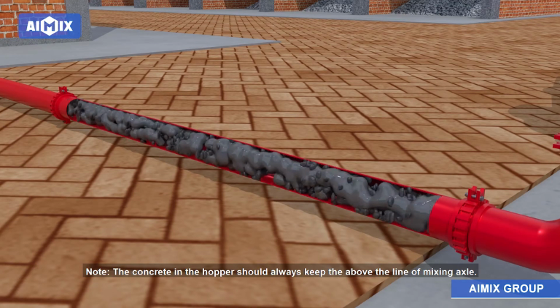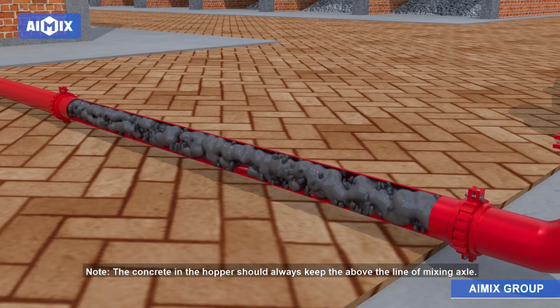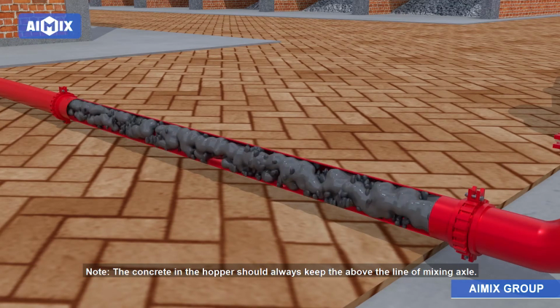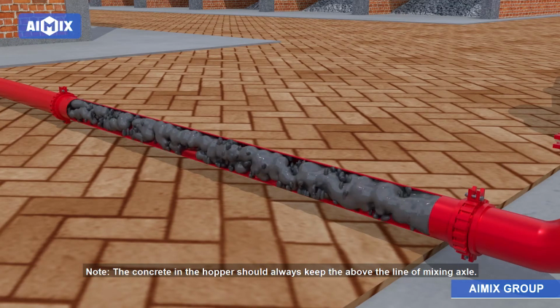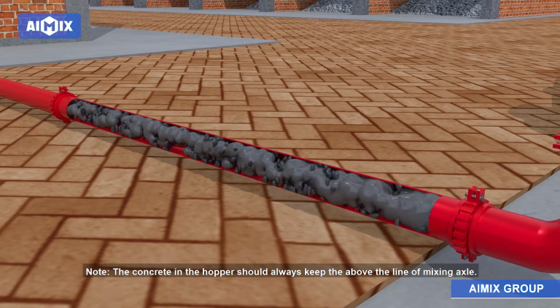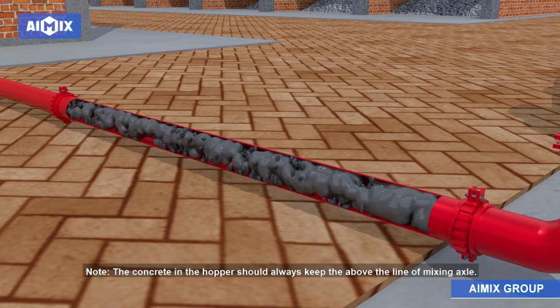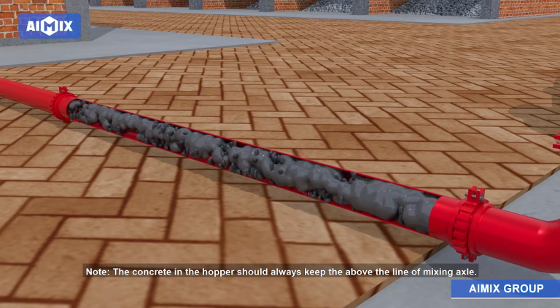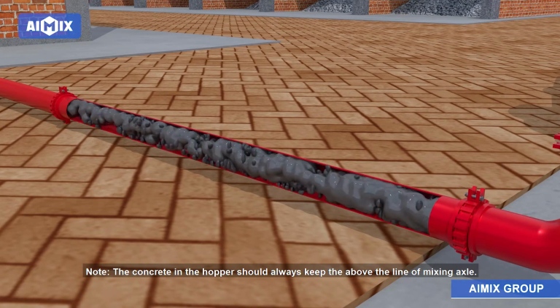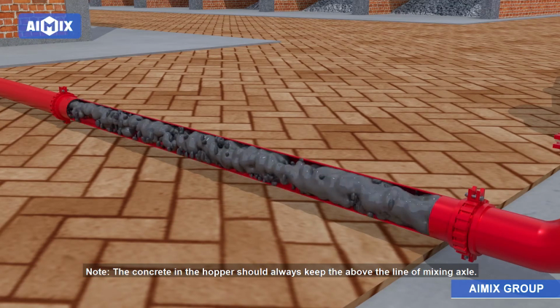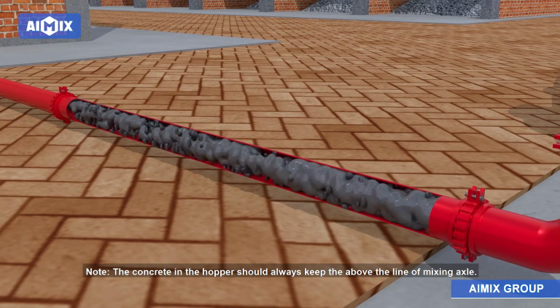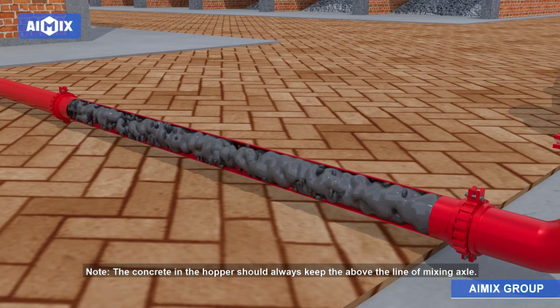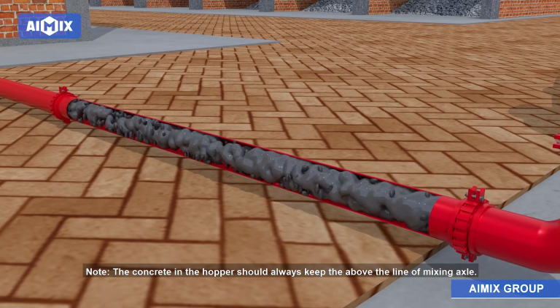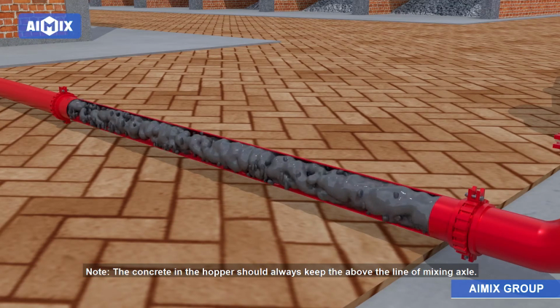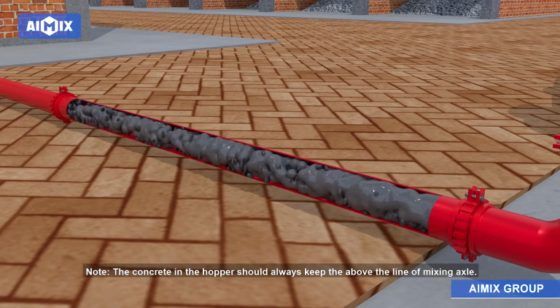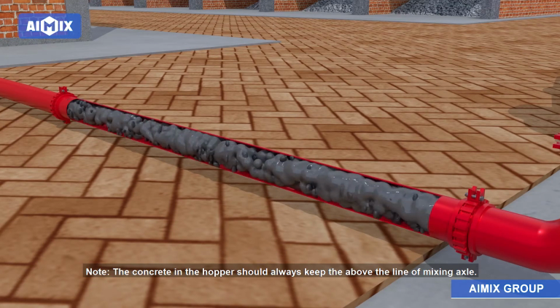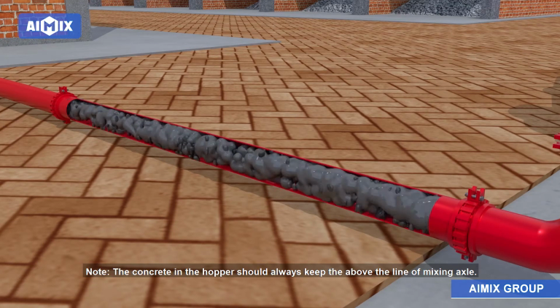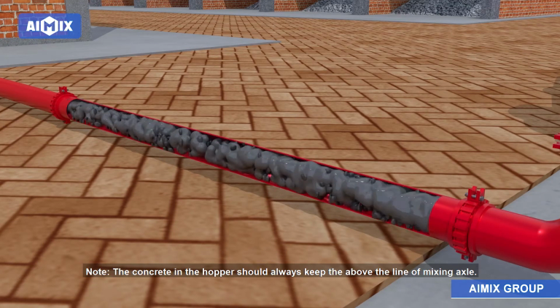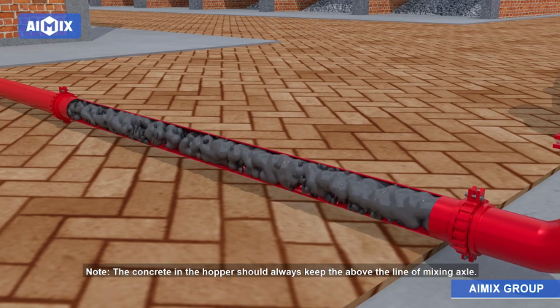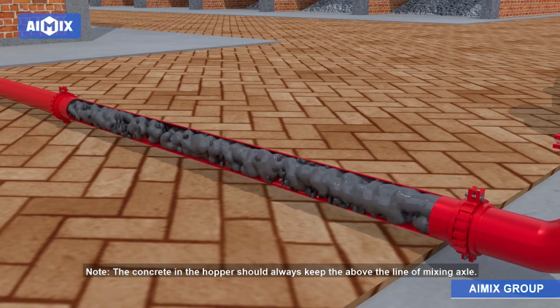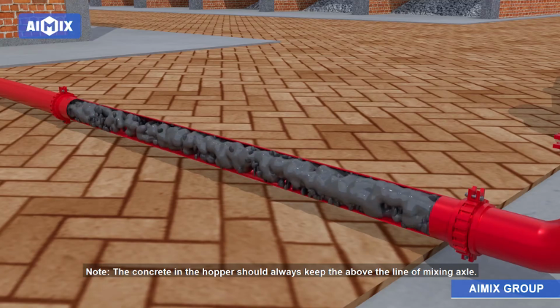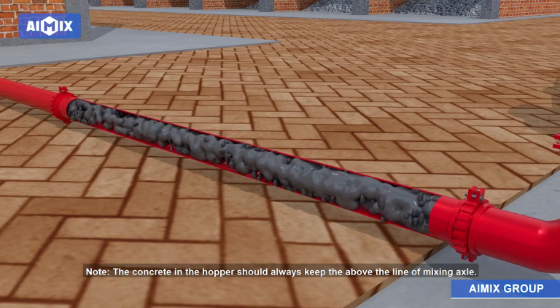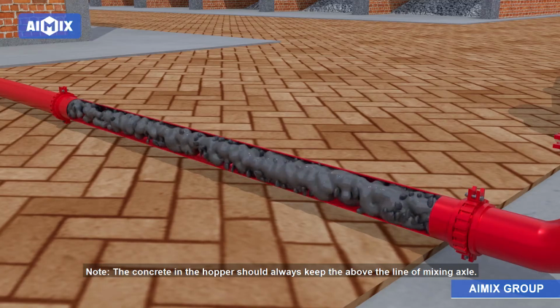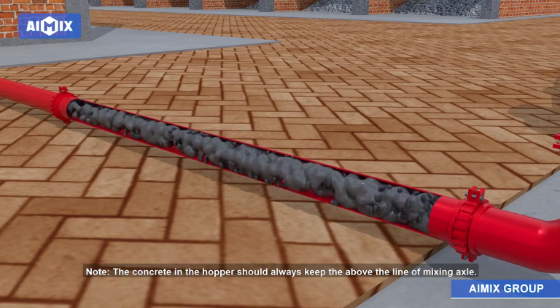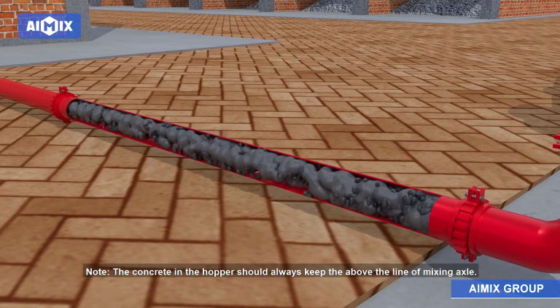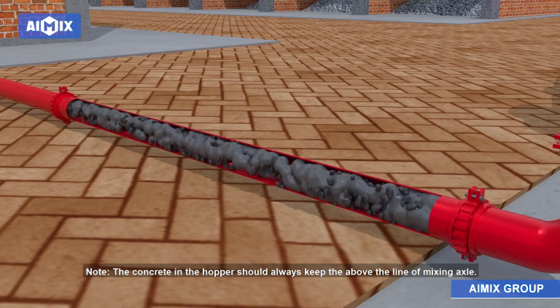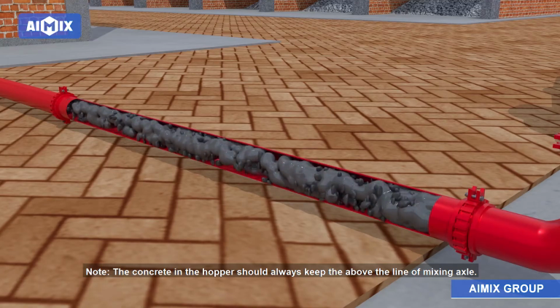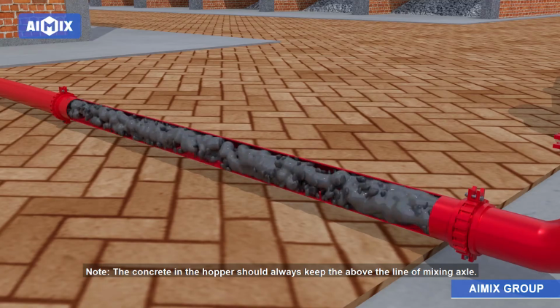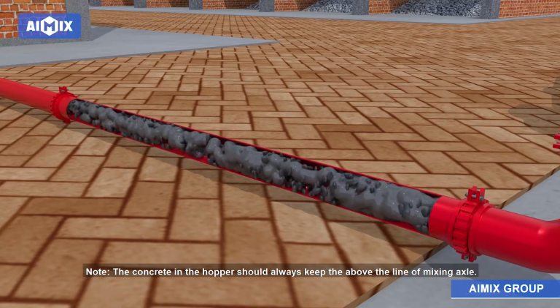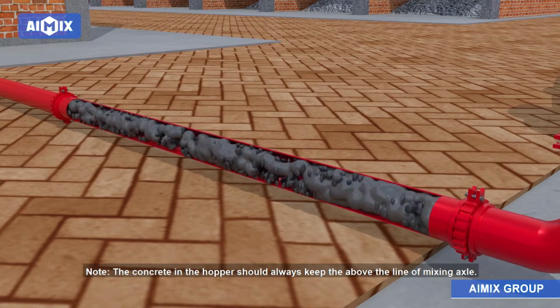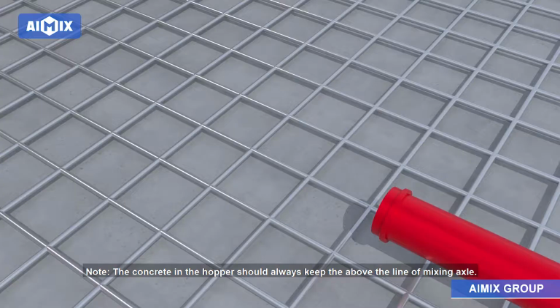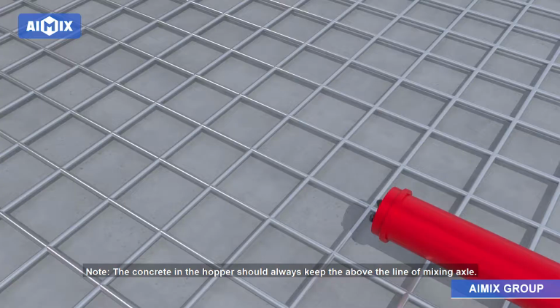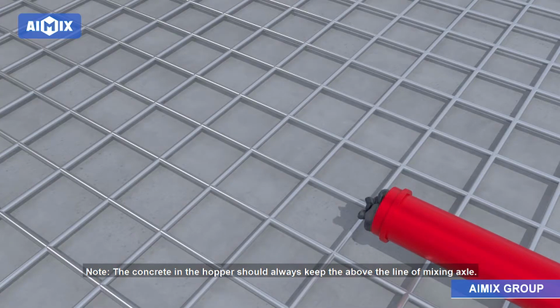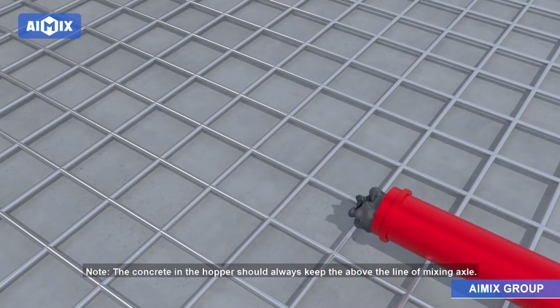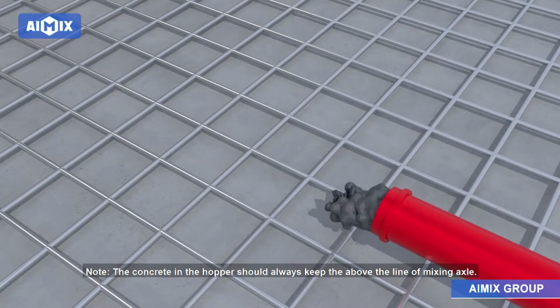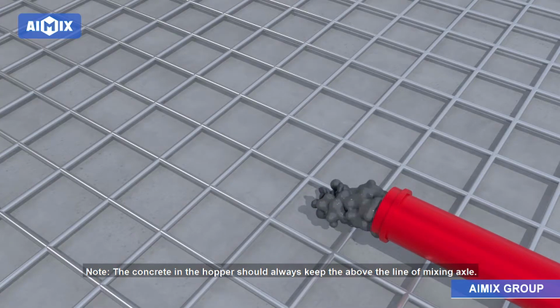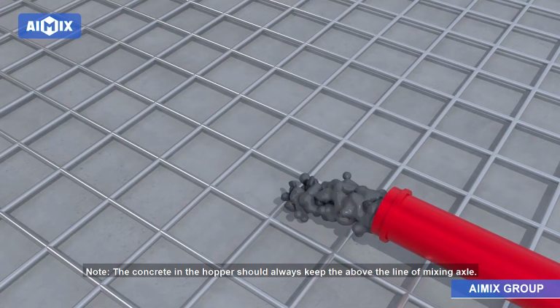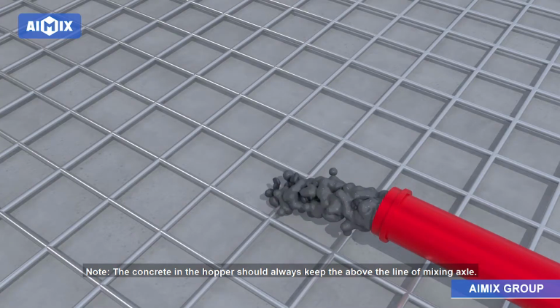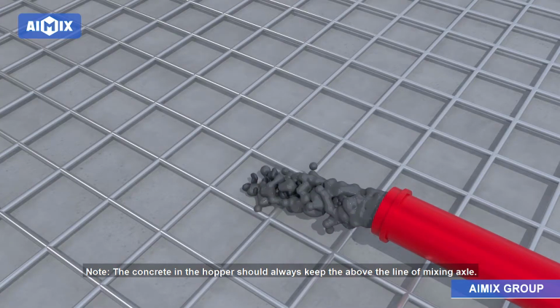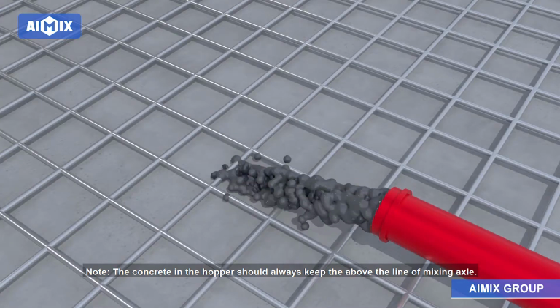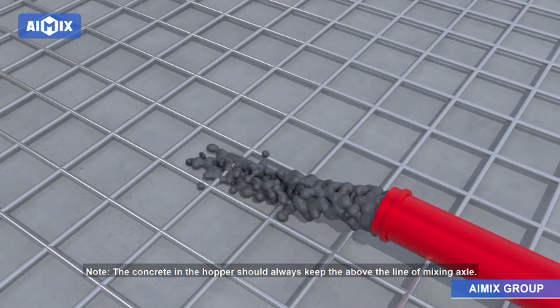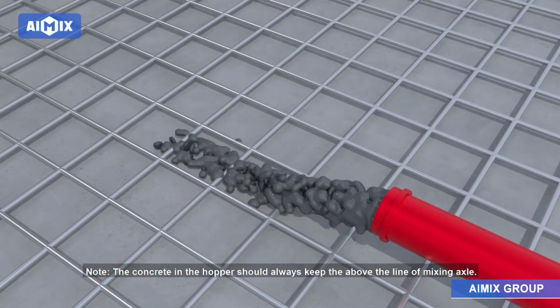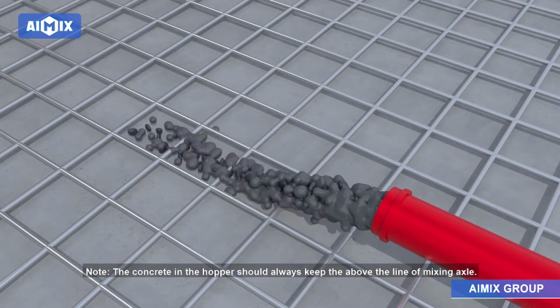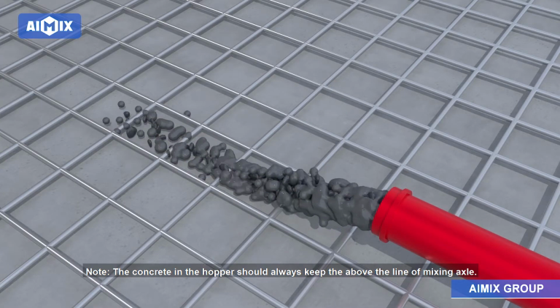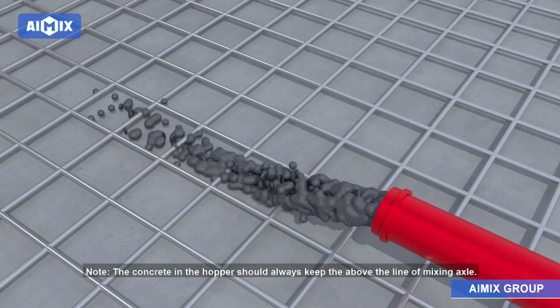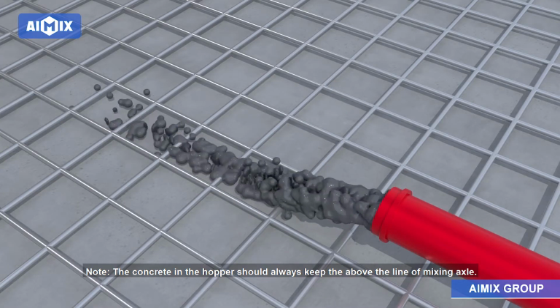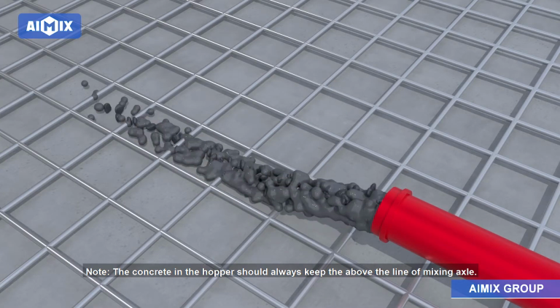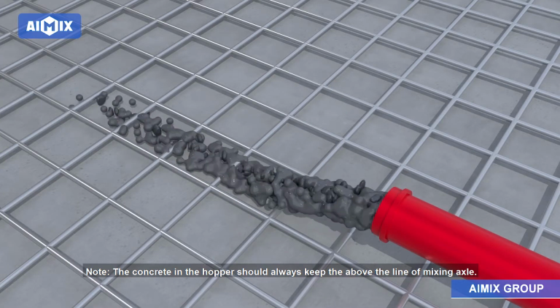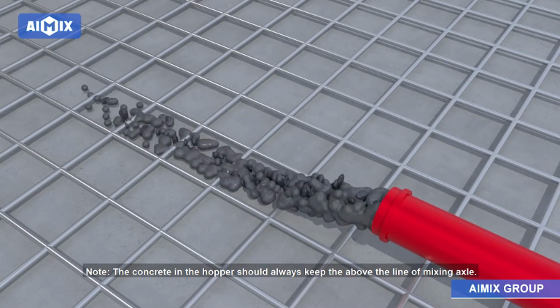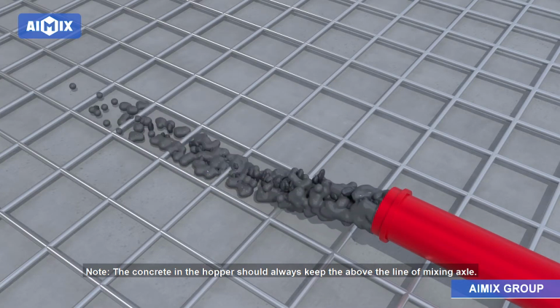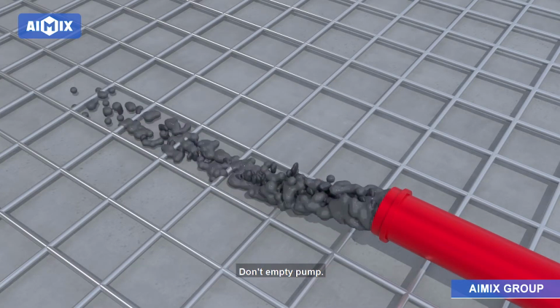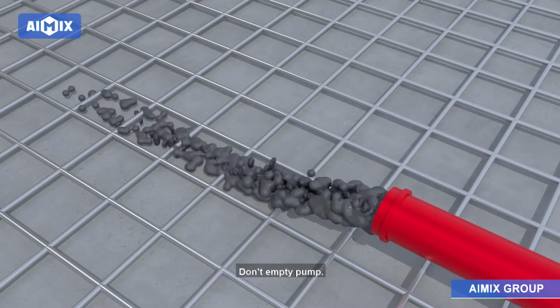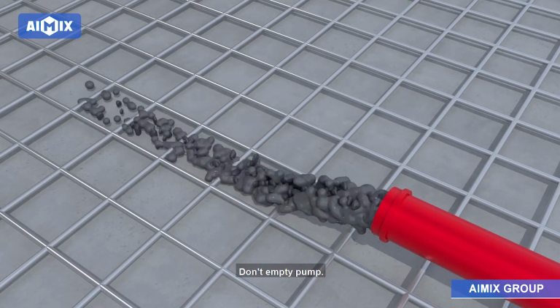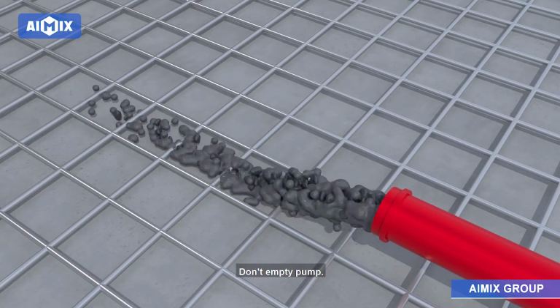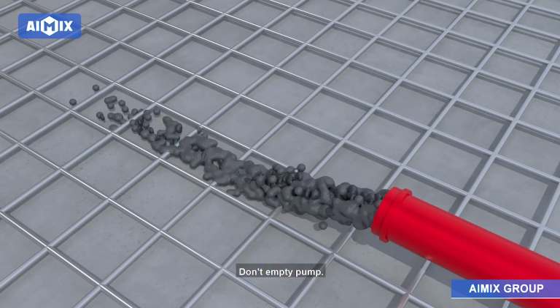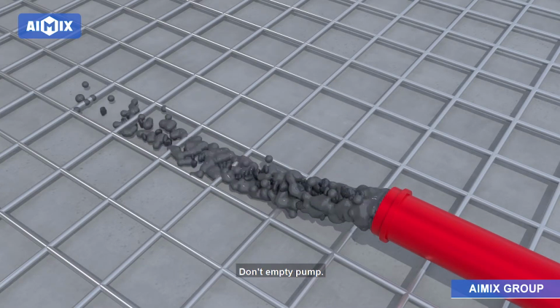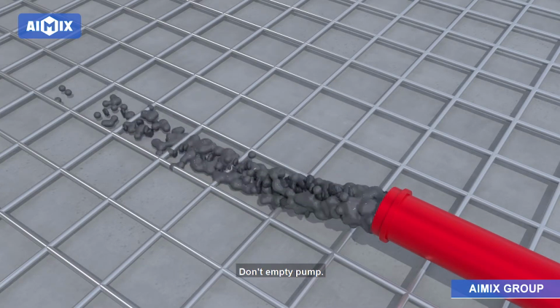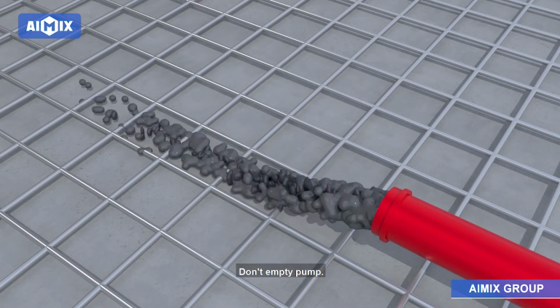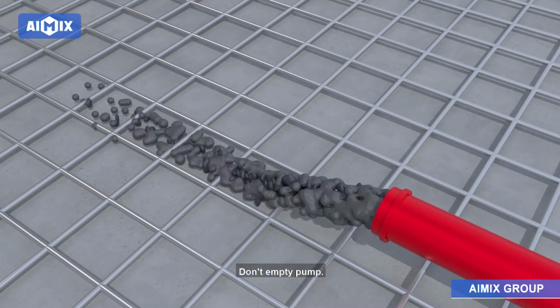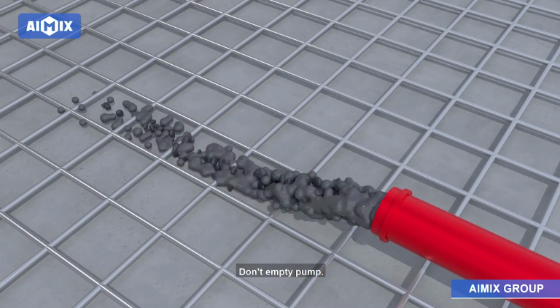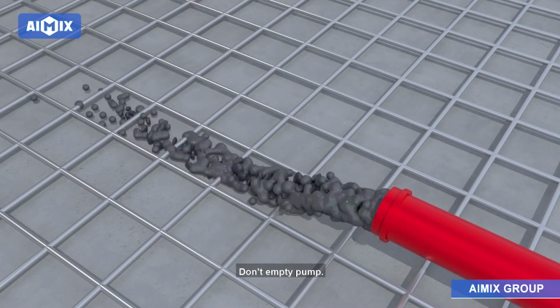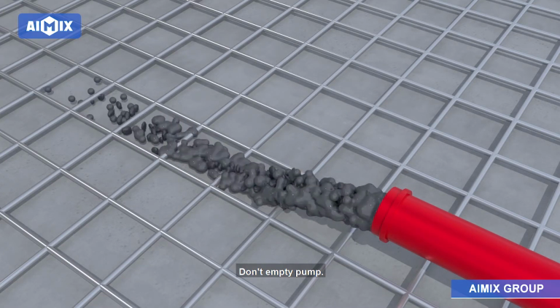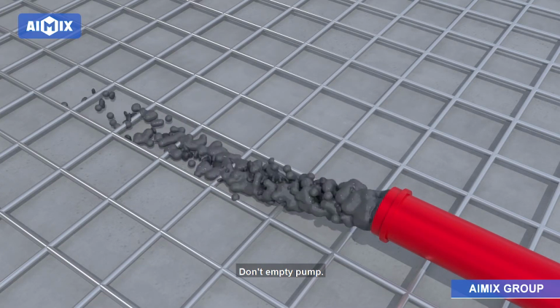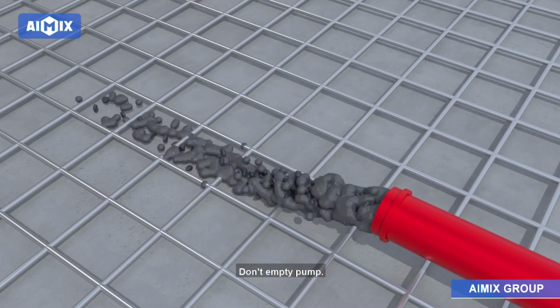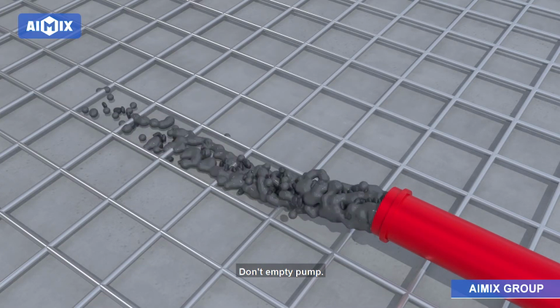Note: the concrete in the hopper should always be kept above the line of the mixing axle. Don't empty pump.